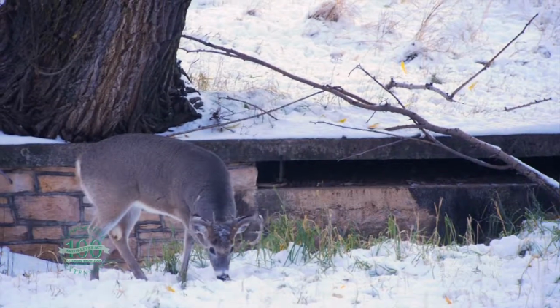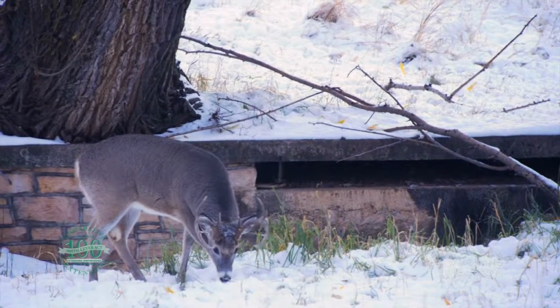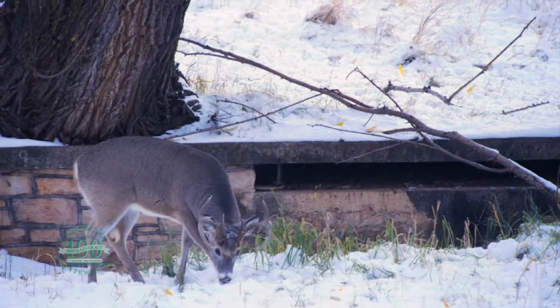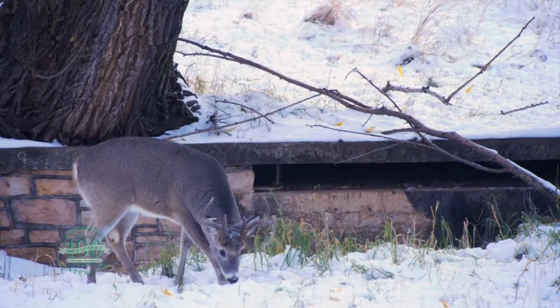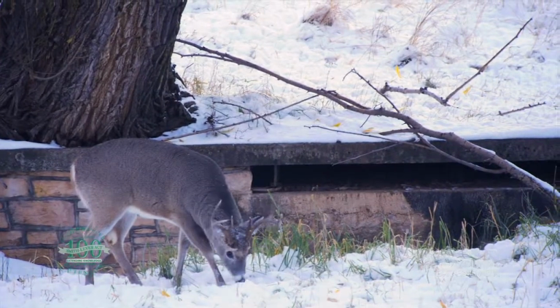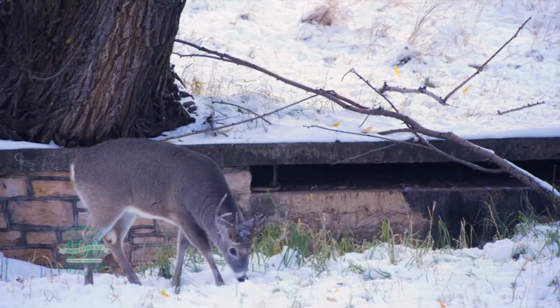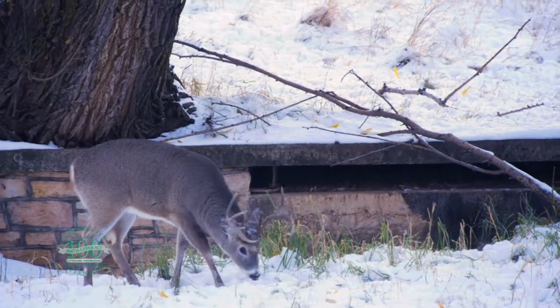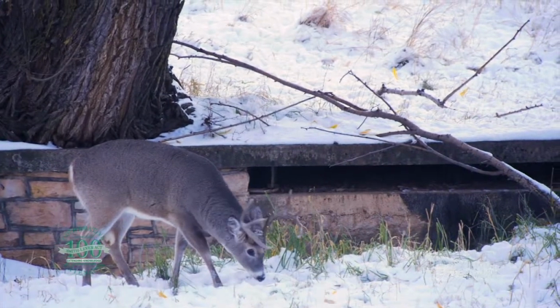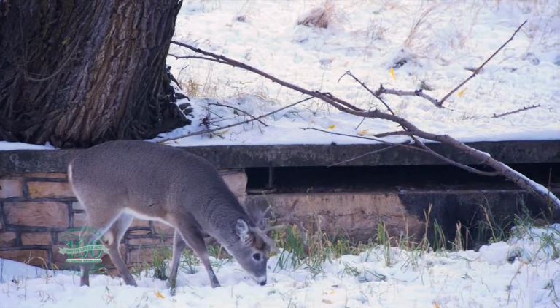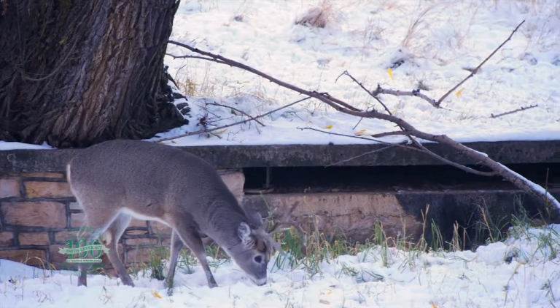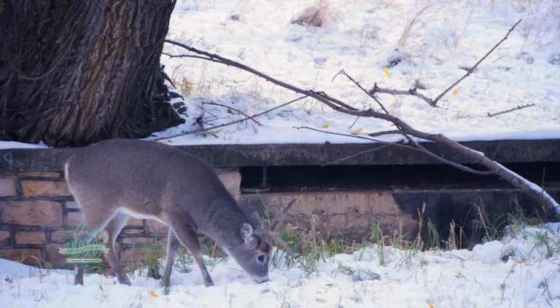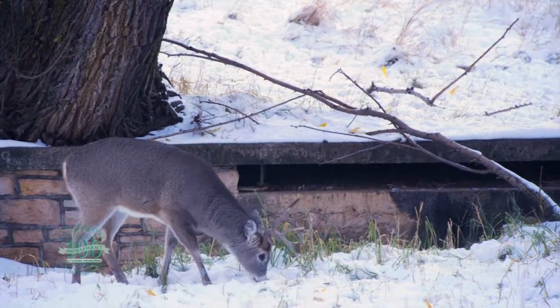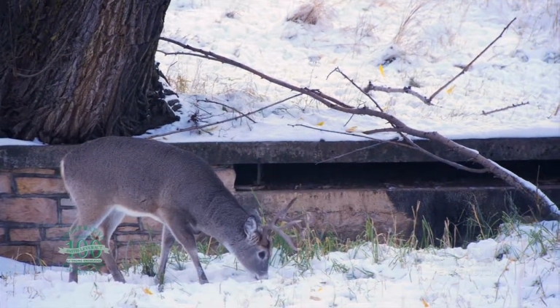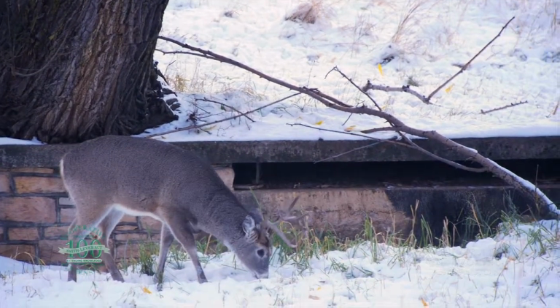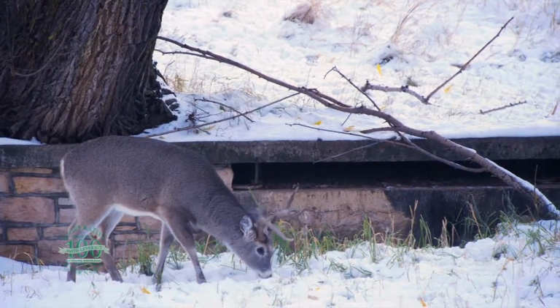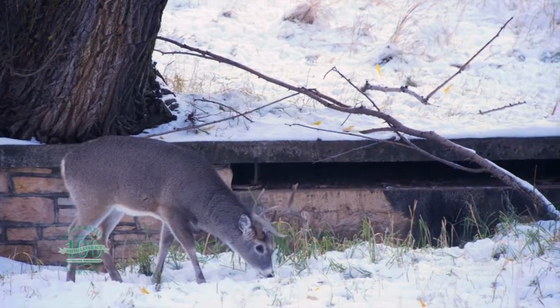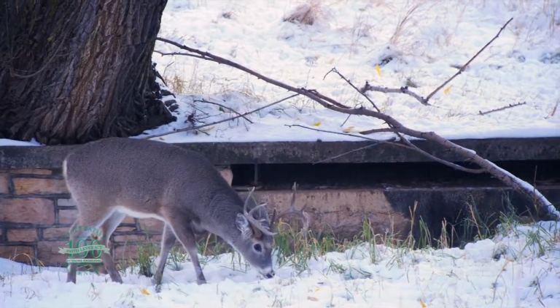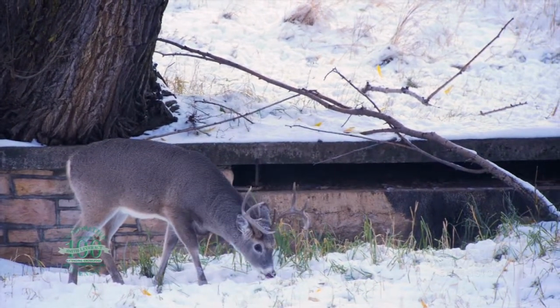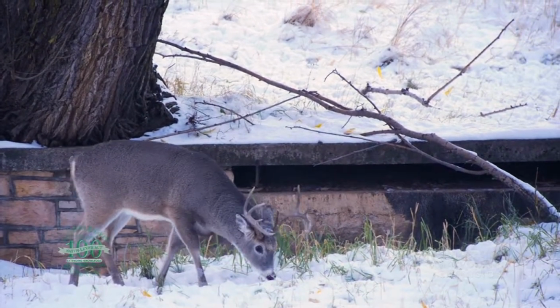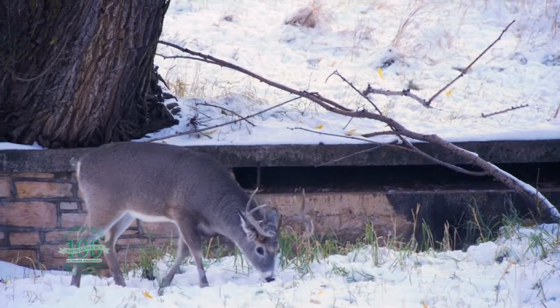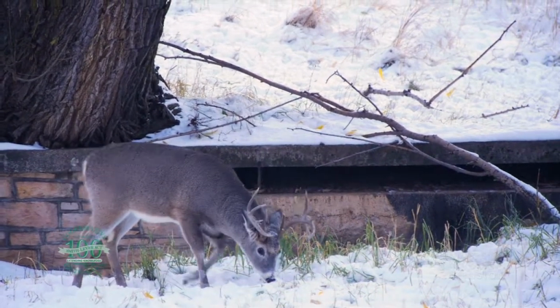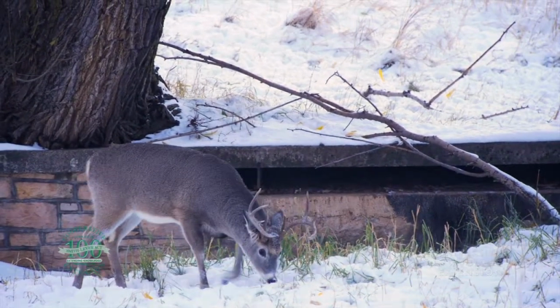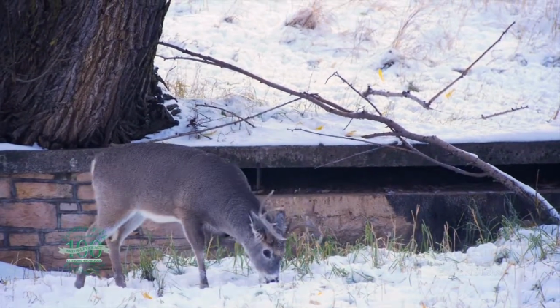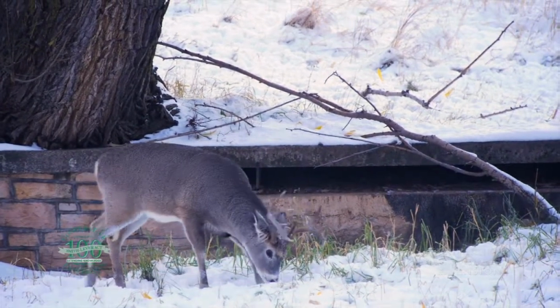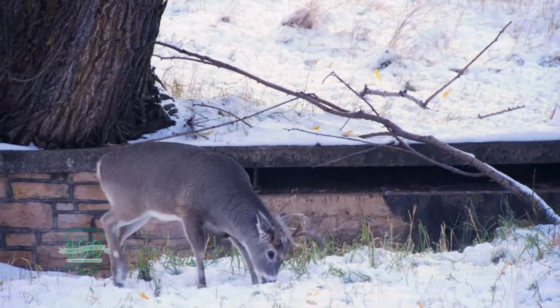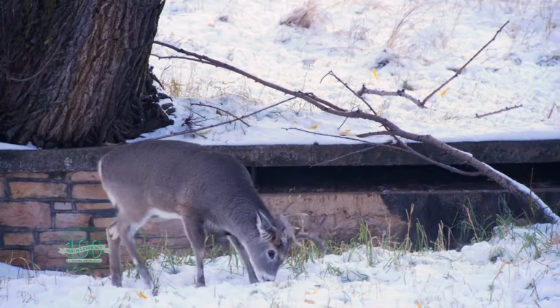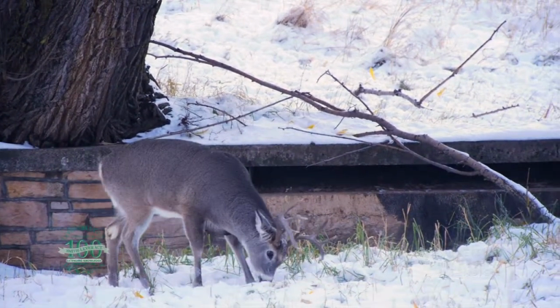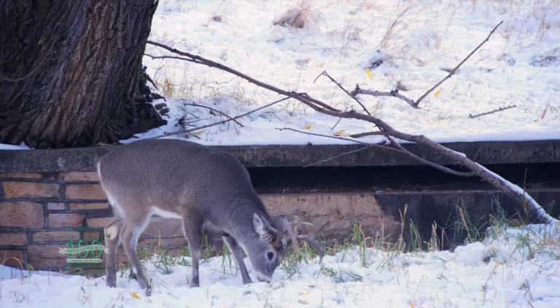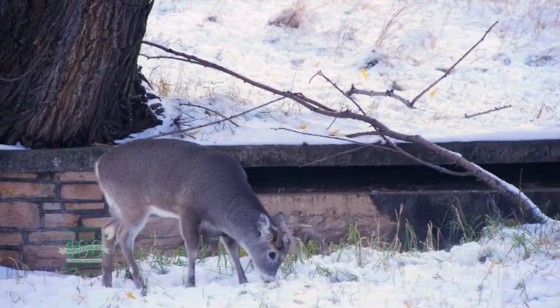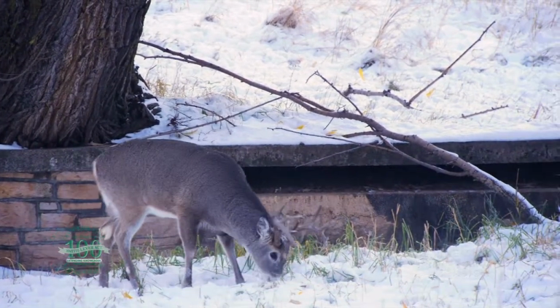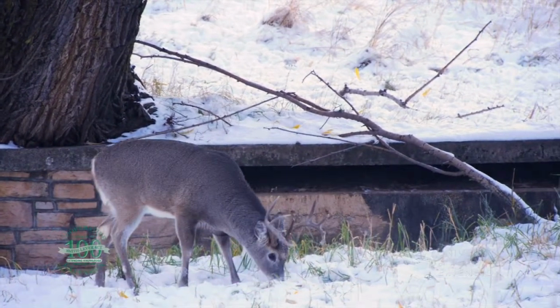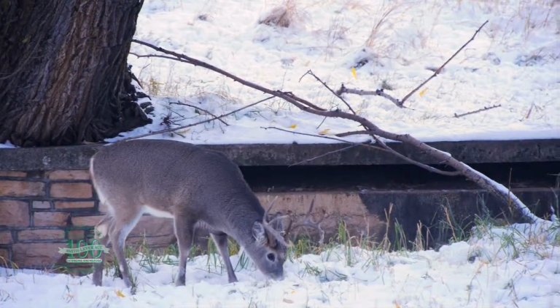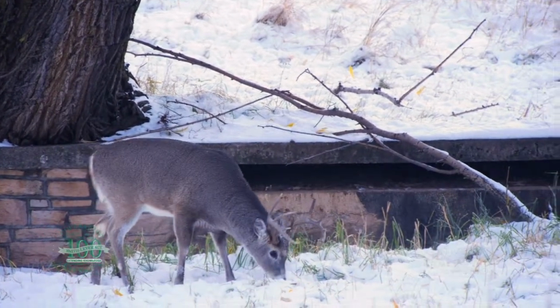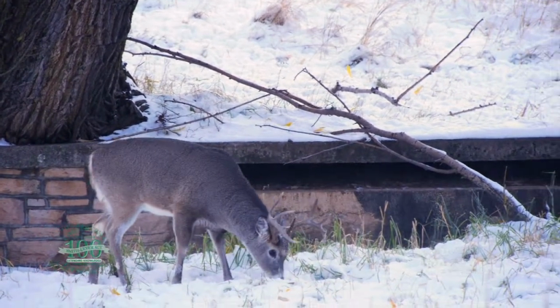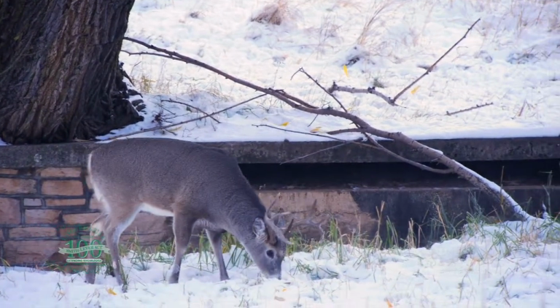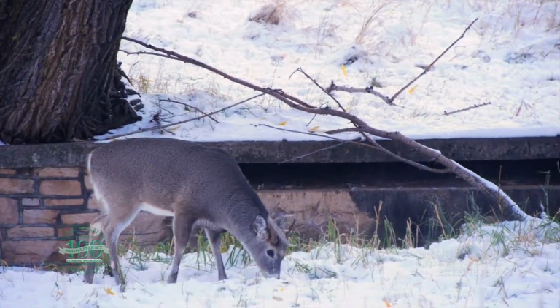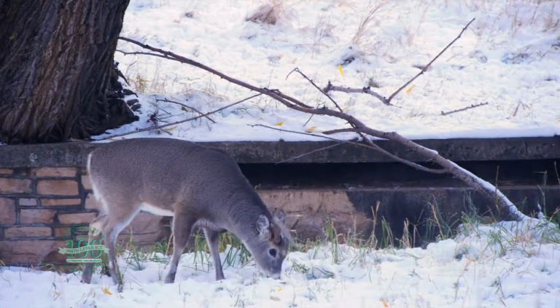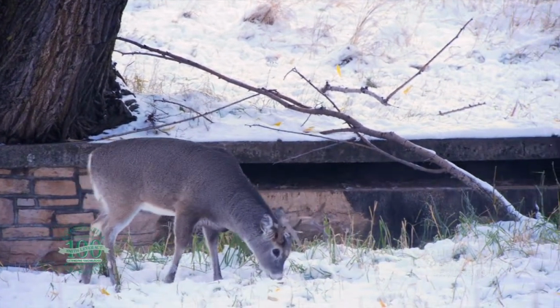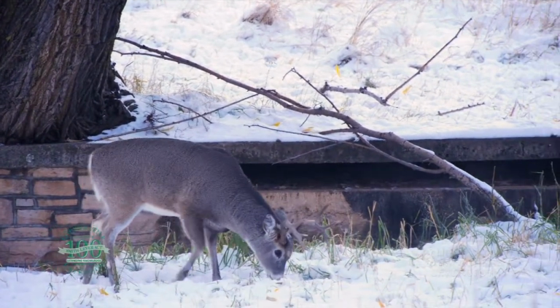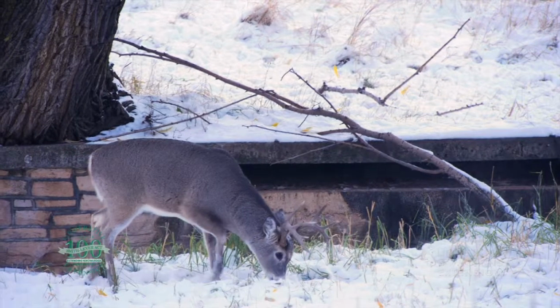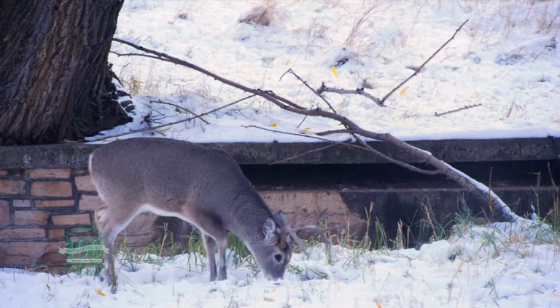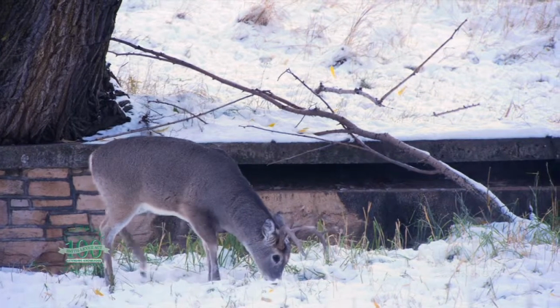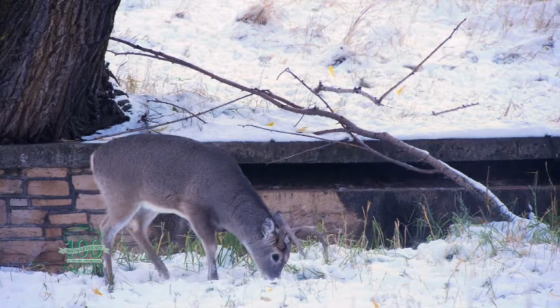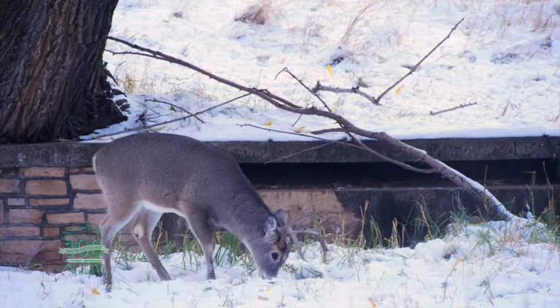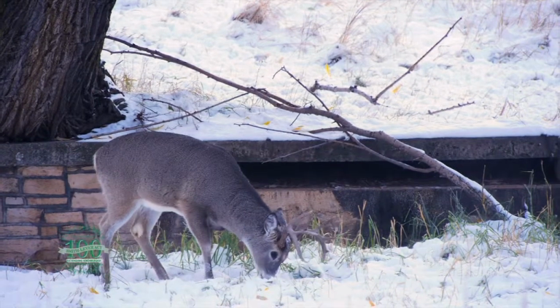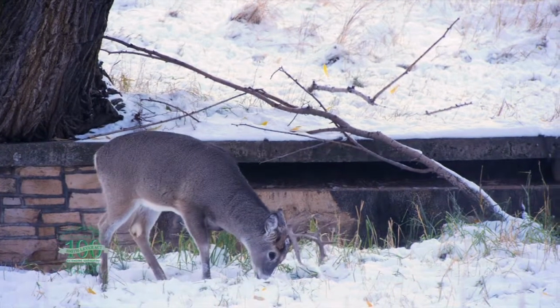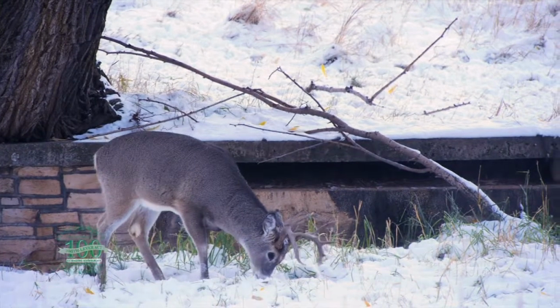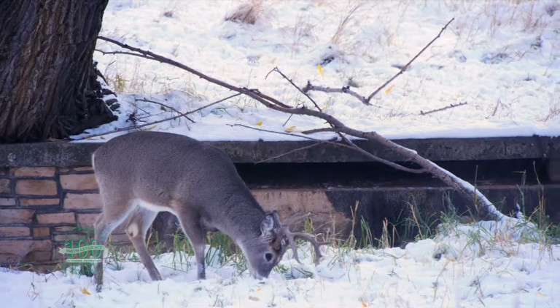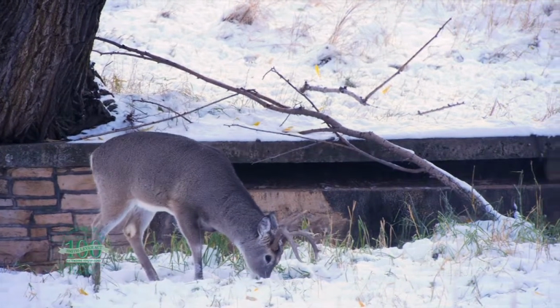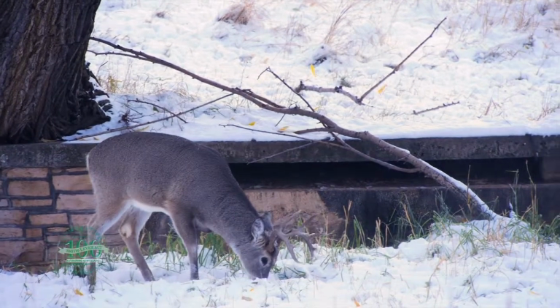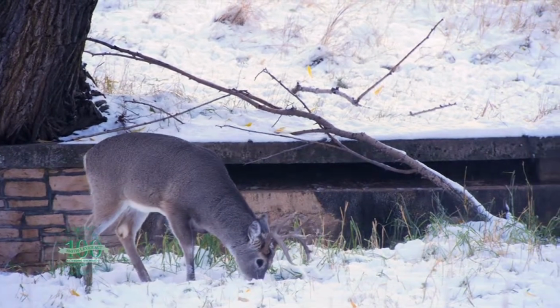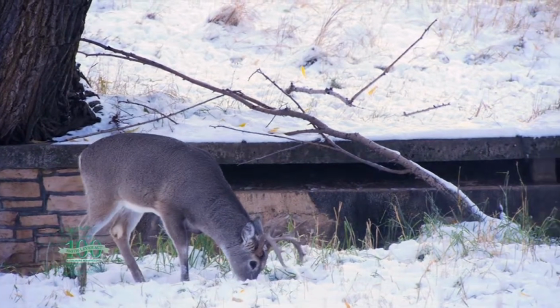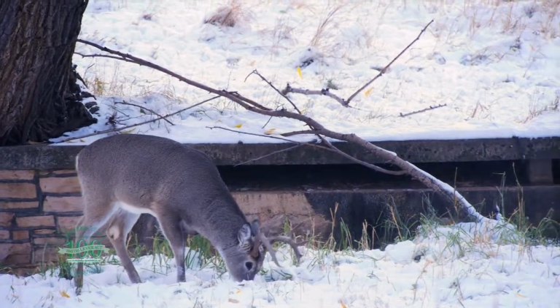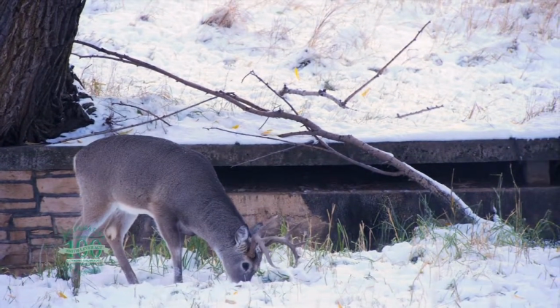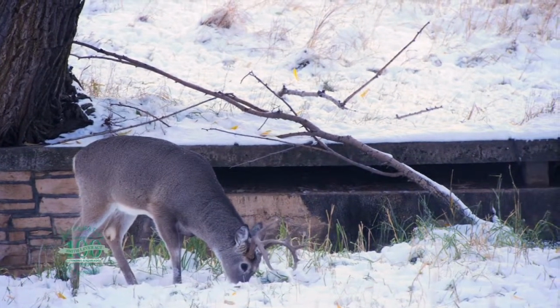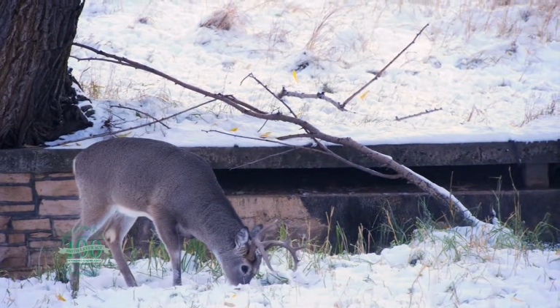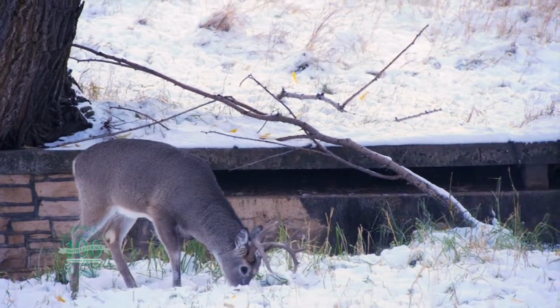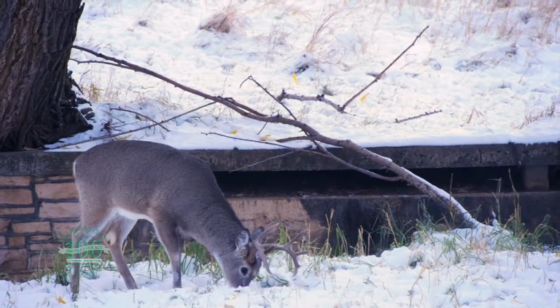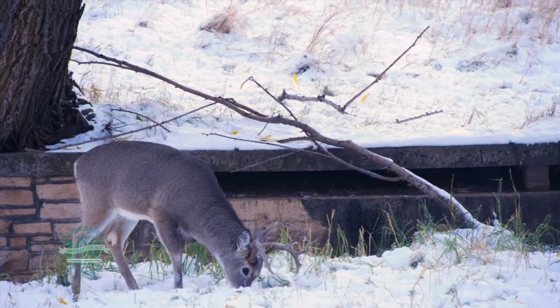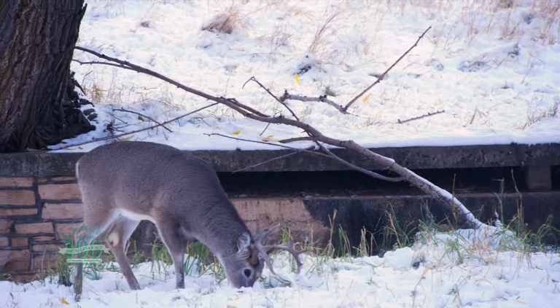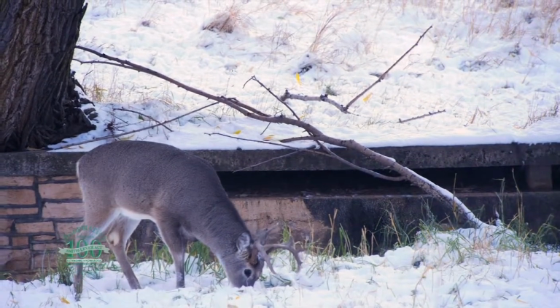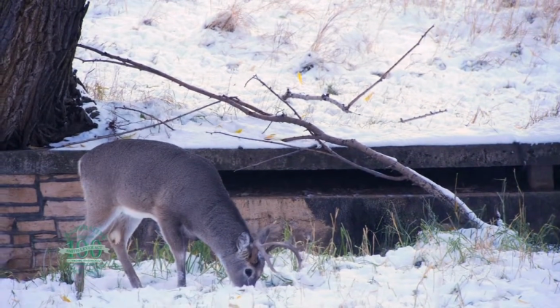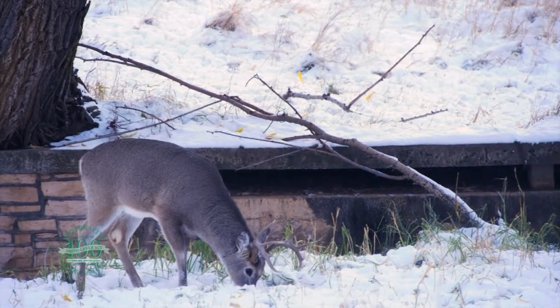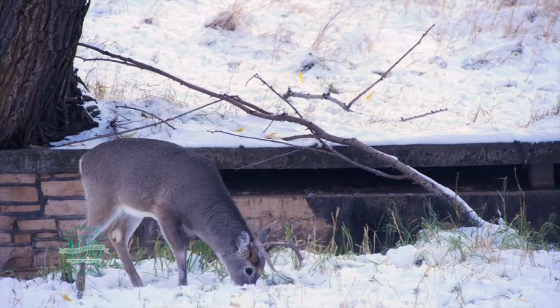The antler structure of mule and whitetail deer is also different. Whitetail antlers are smaller, curved forward, and are often atypical.